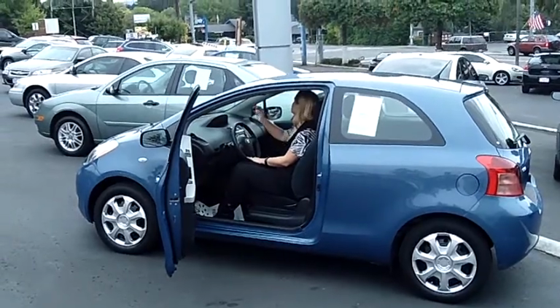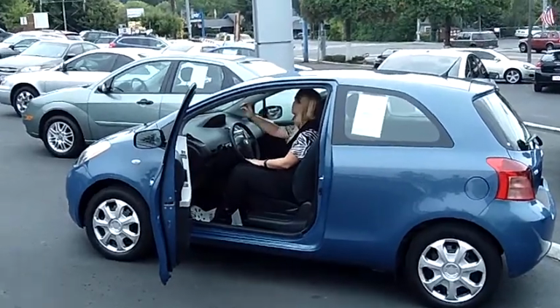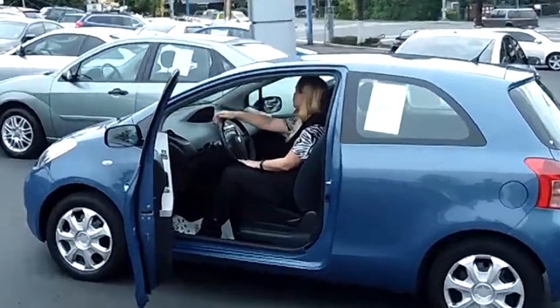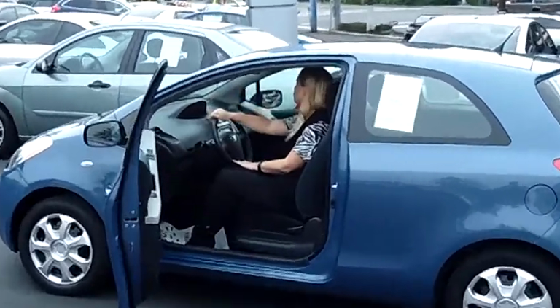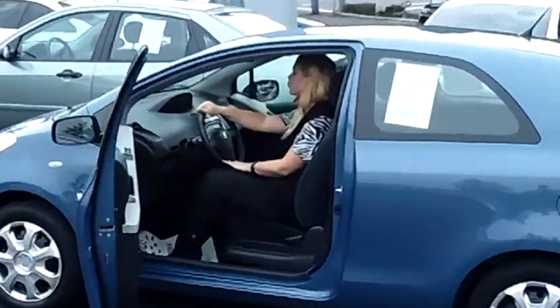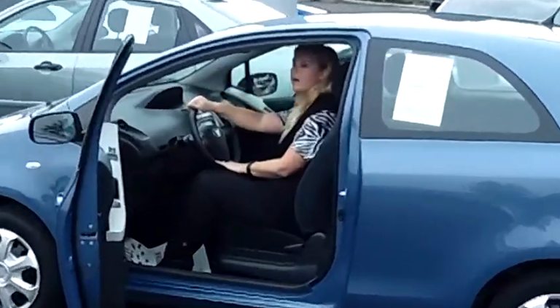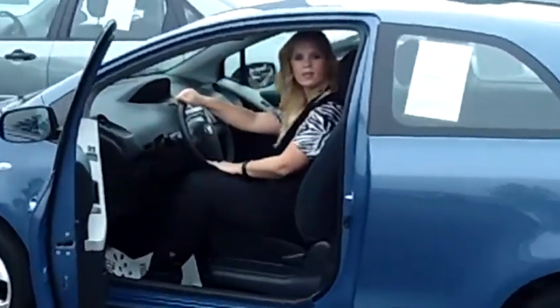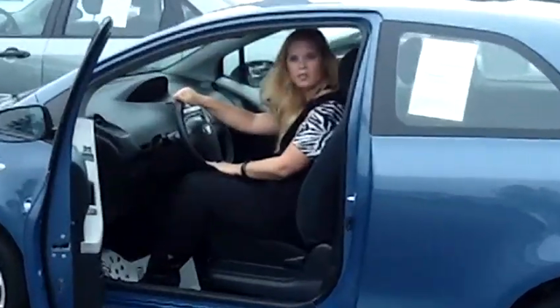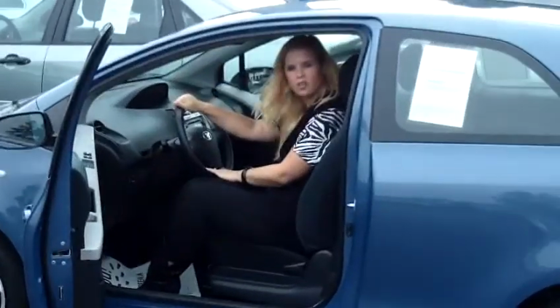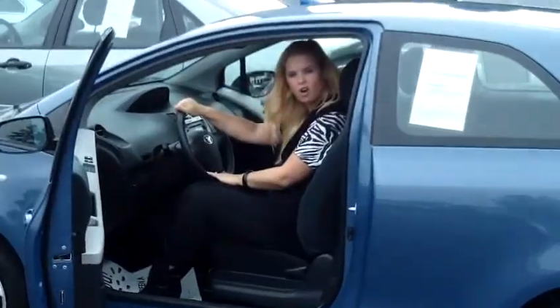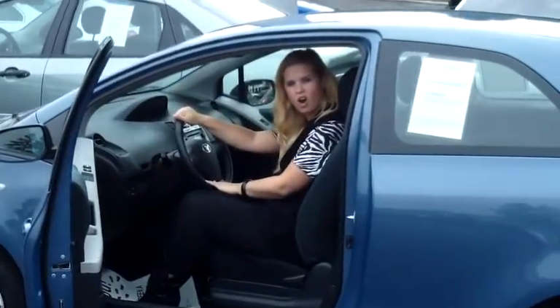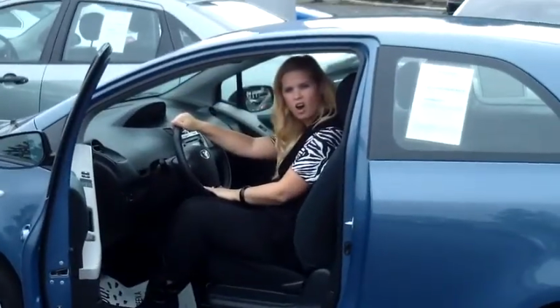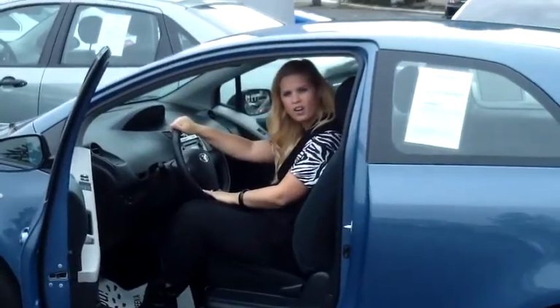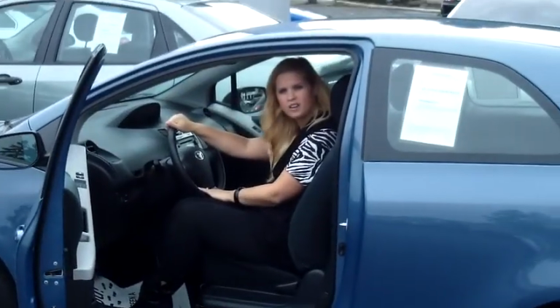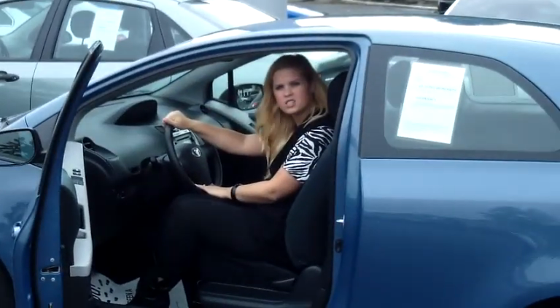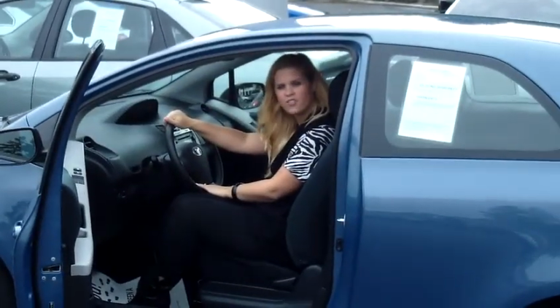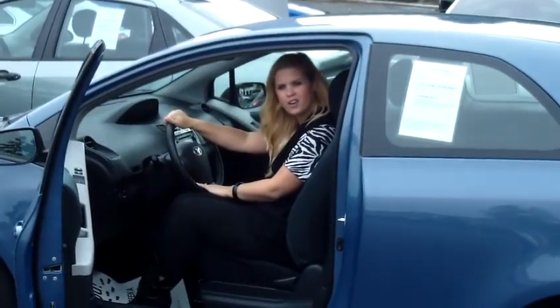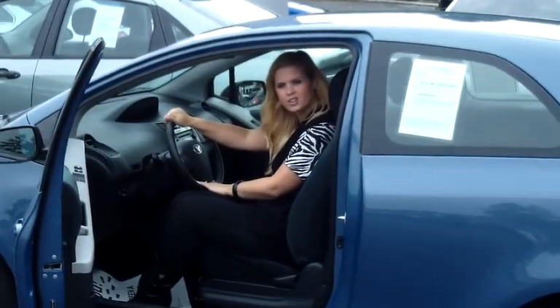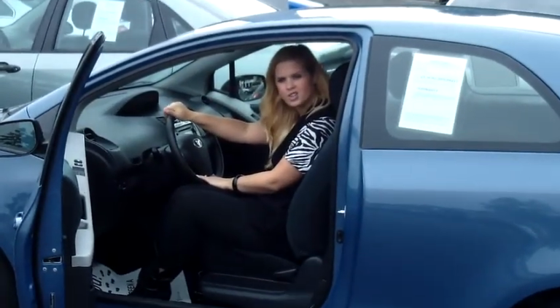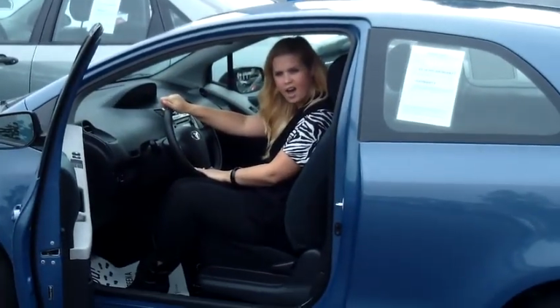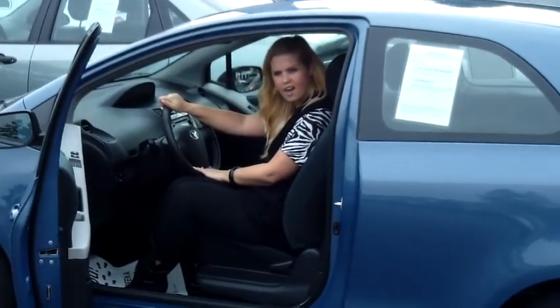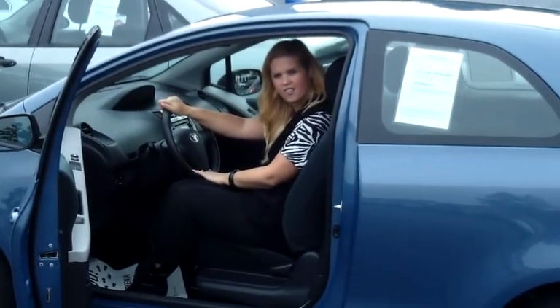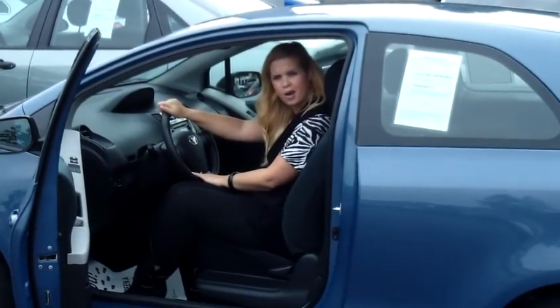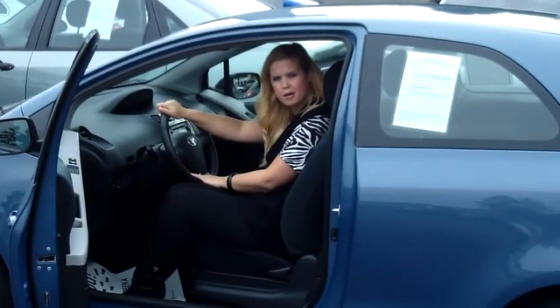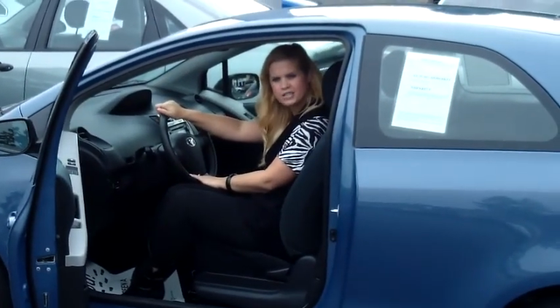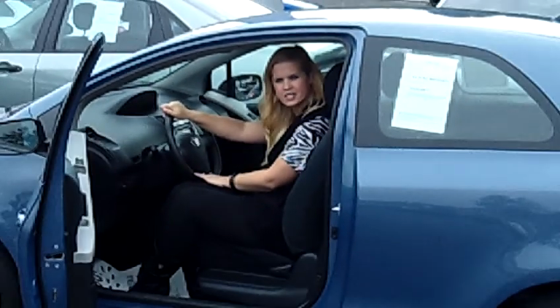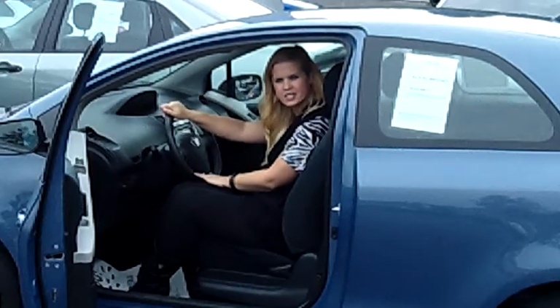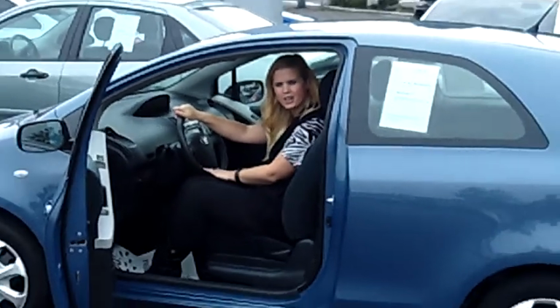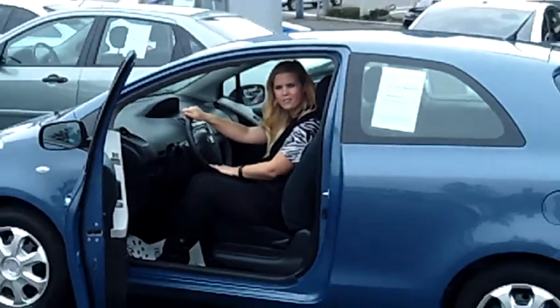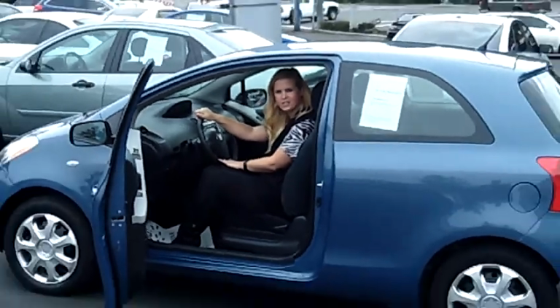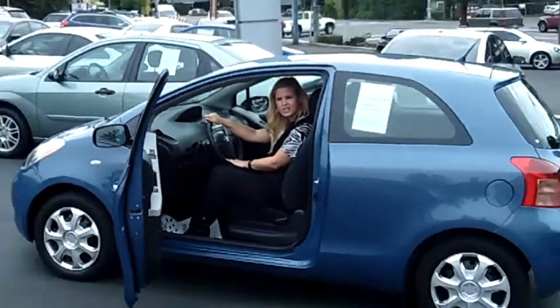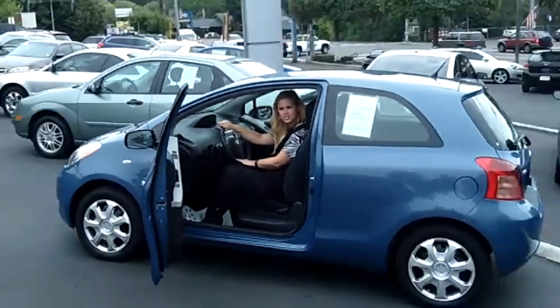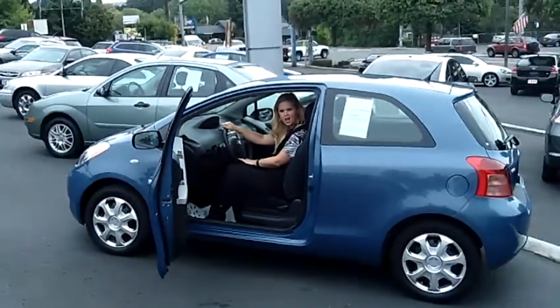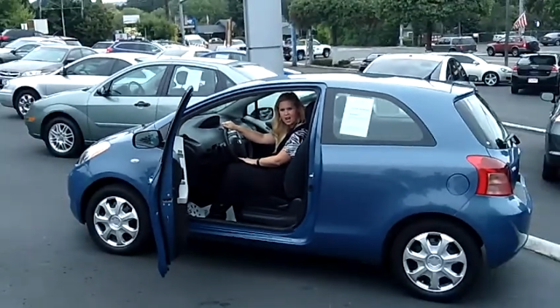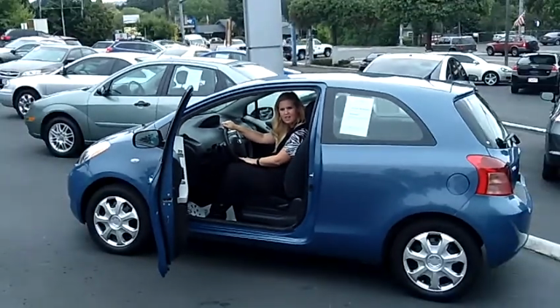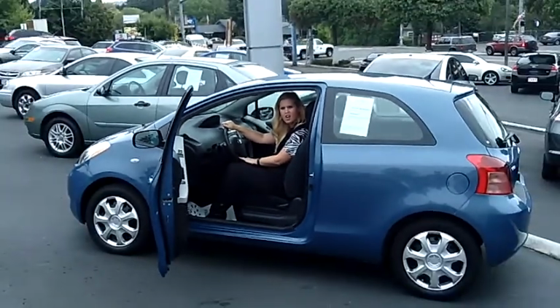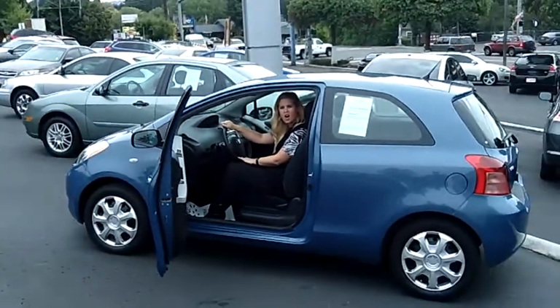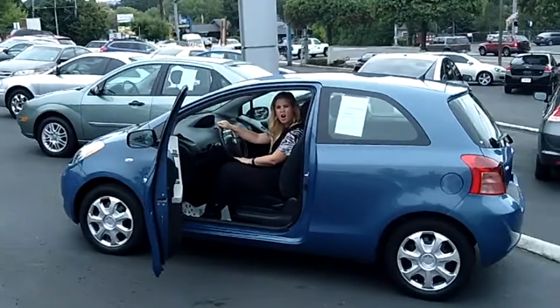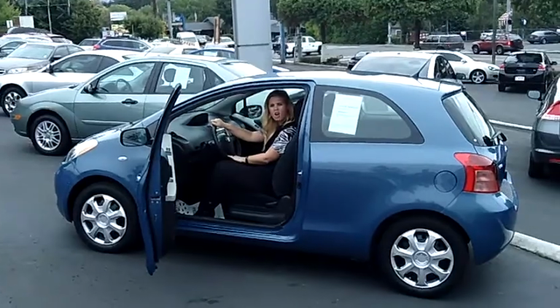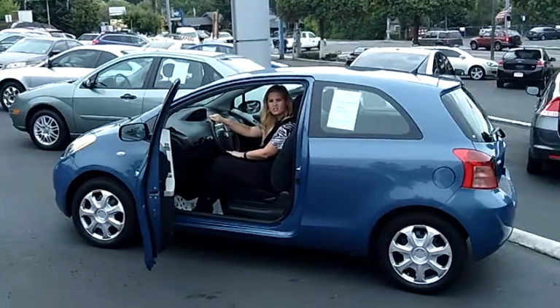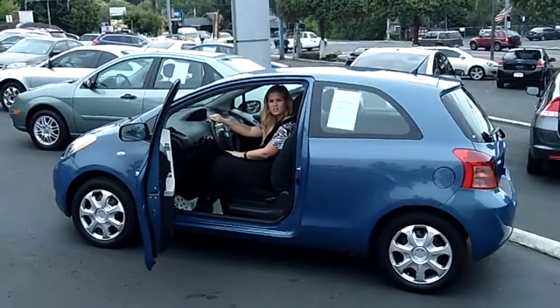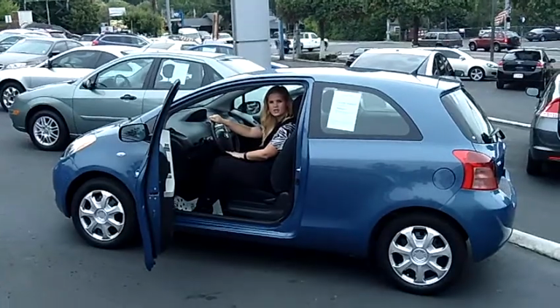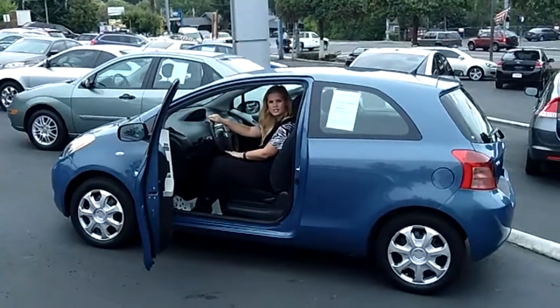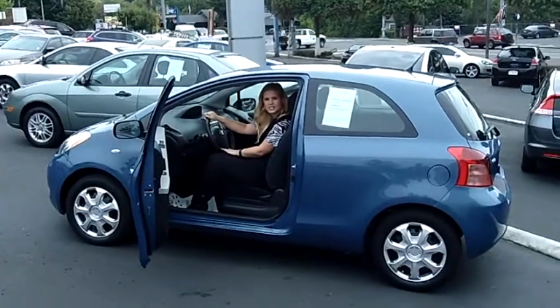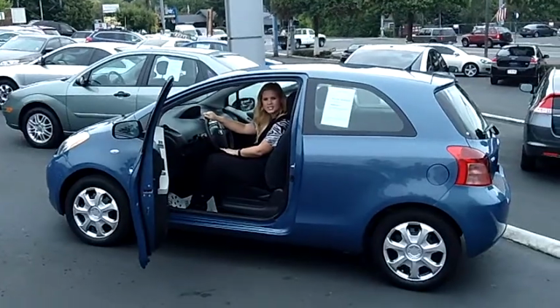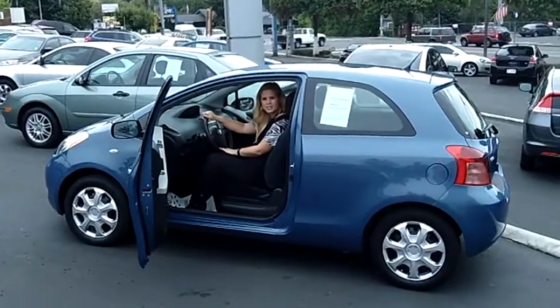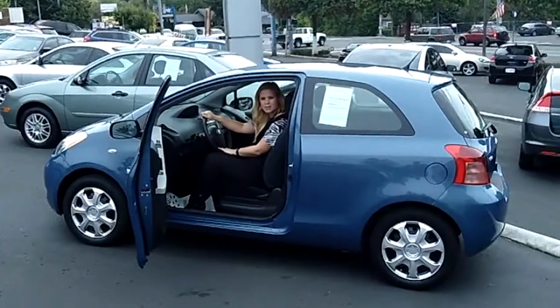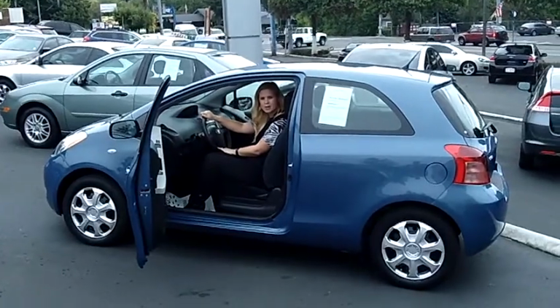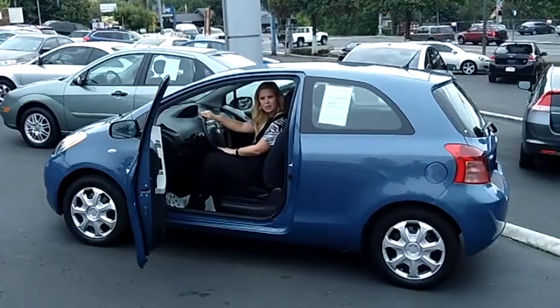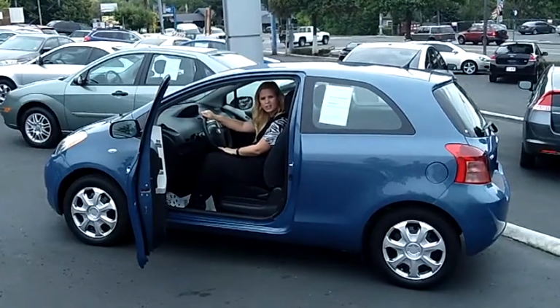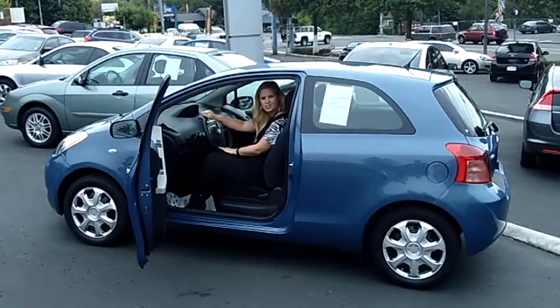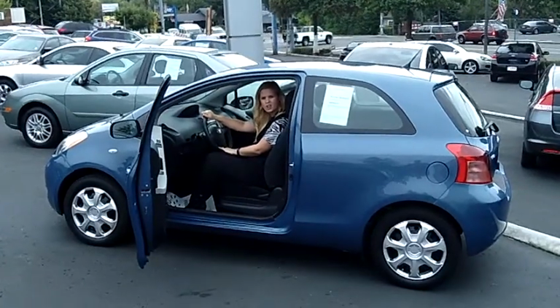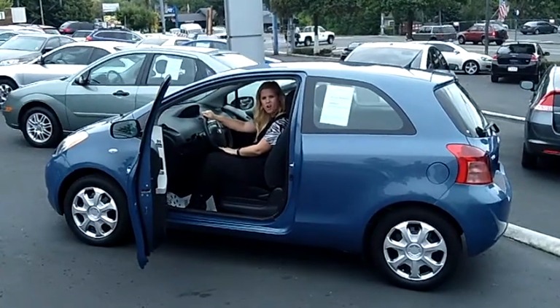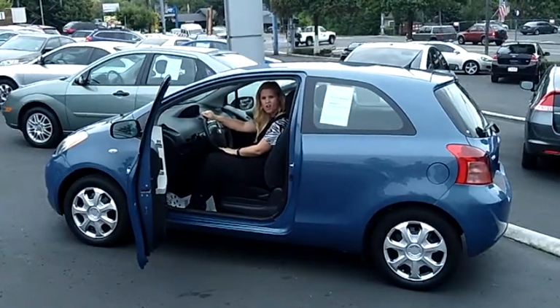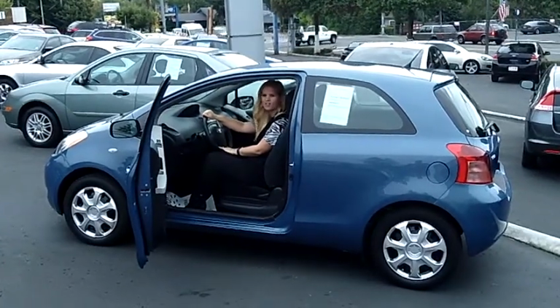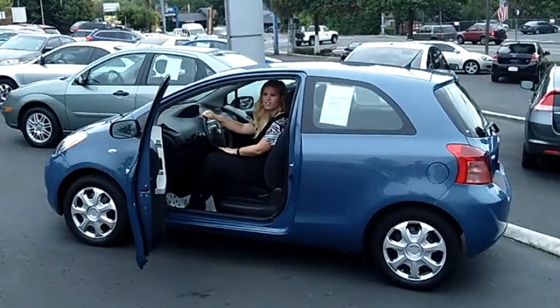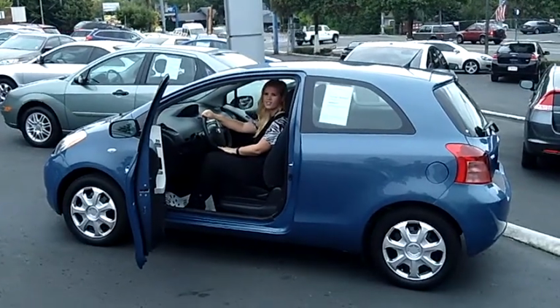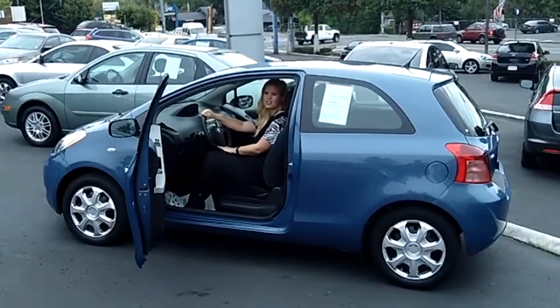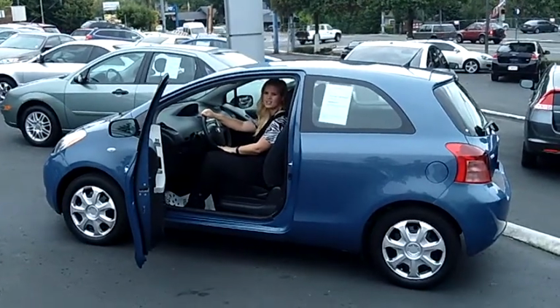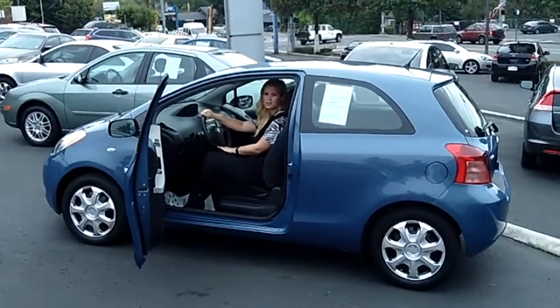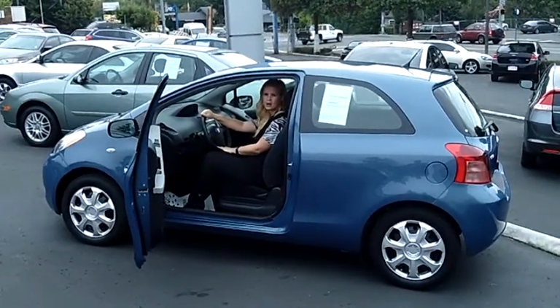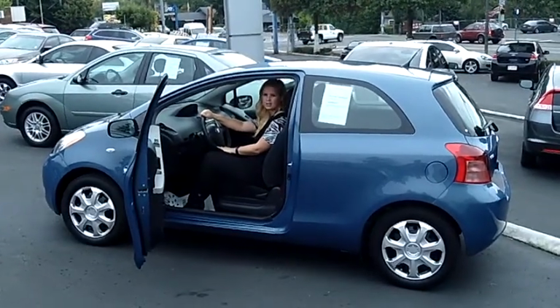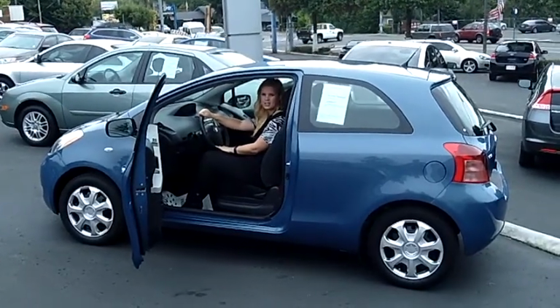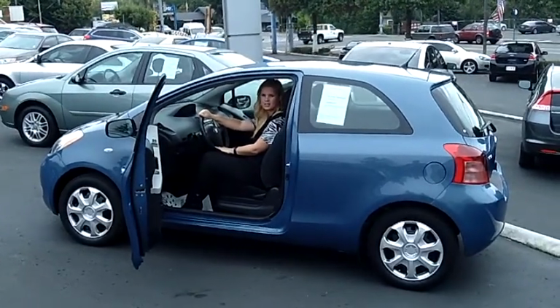This is a great little car. It's fun to drive — come on down and take it for a test drive. You can also send us an email or give us a call. Thanks for watching.